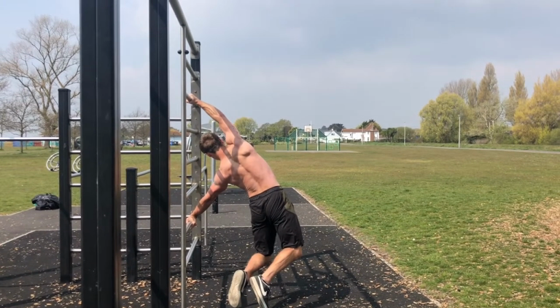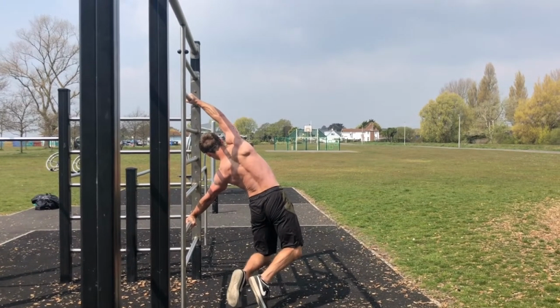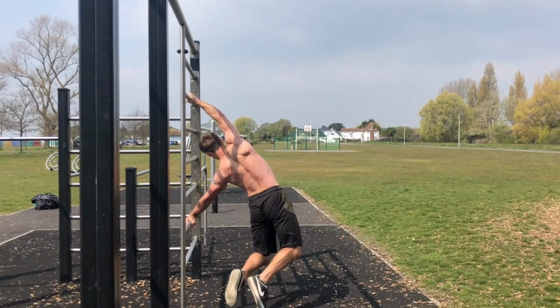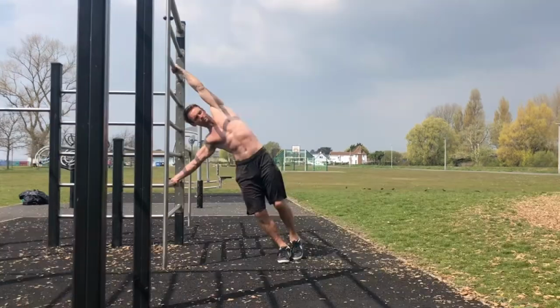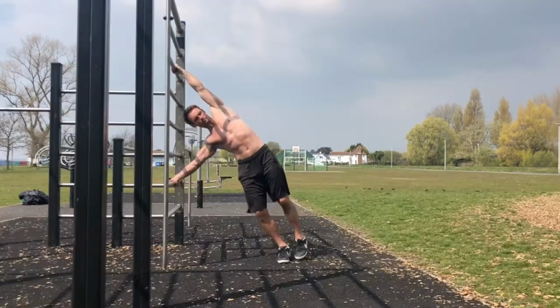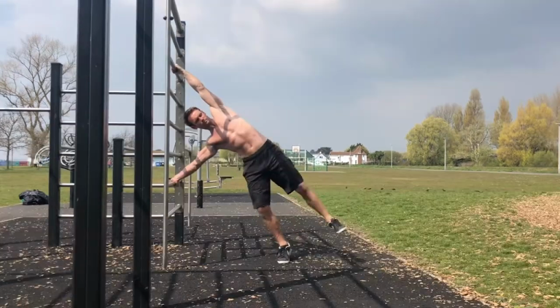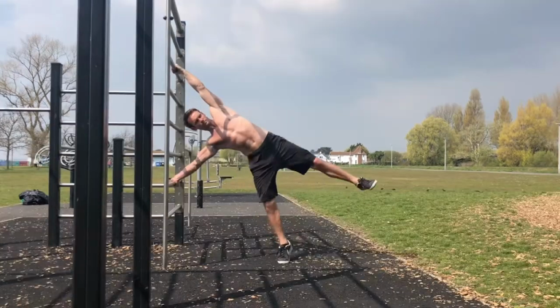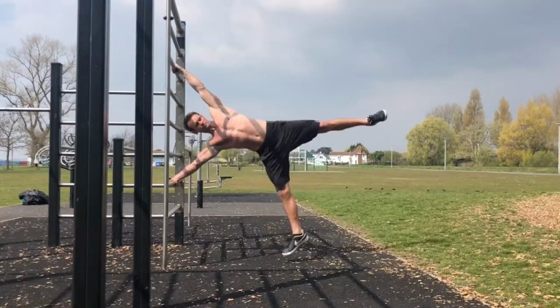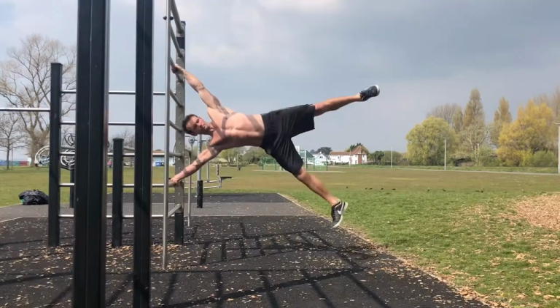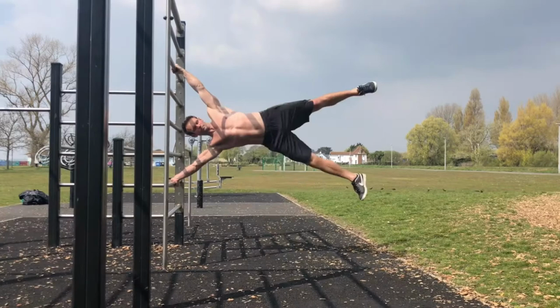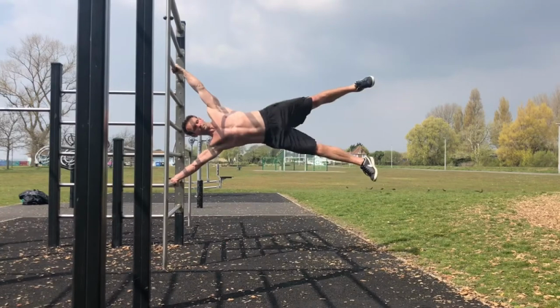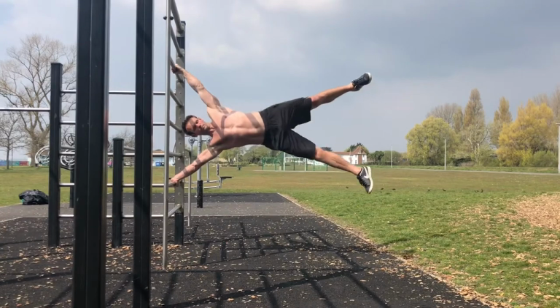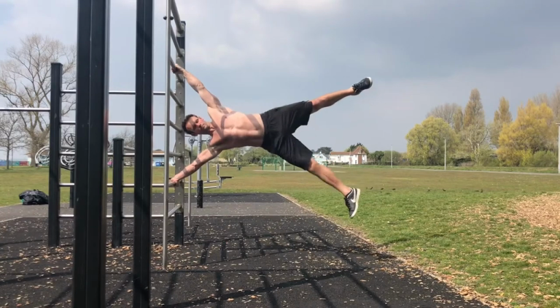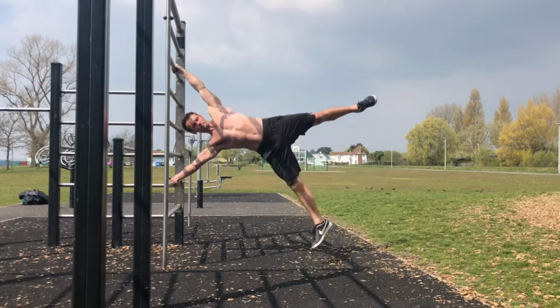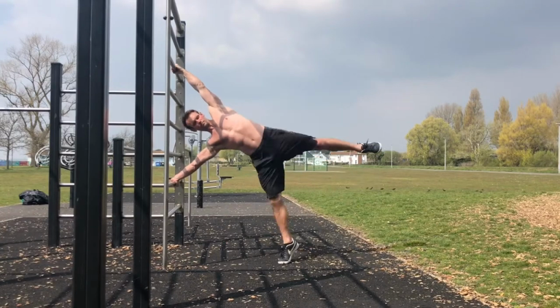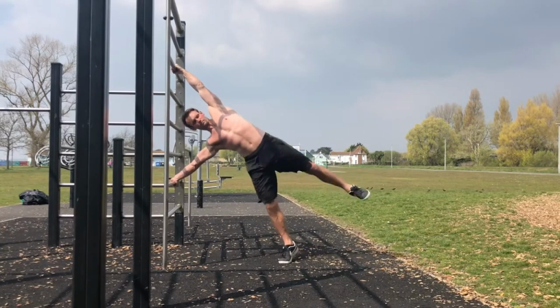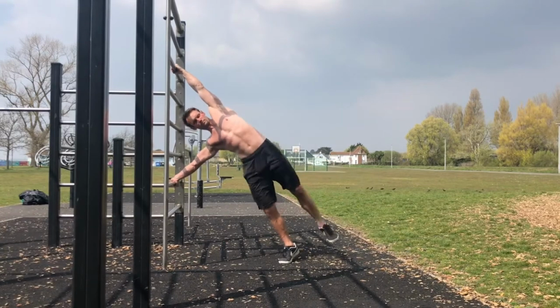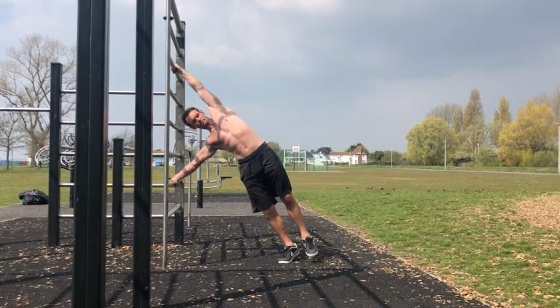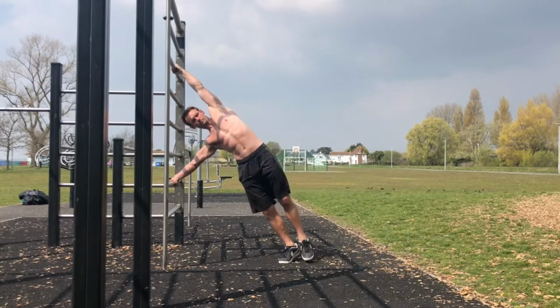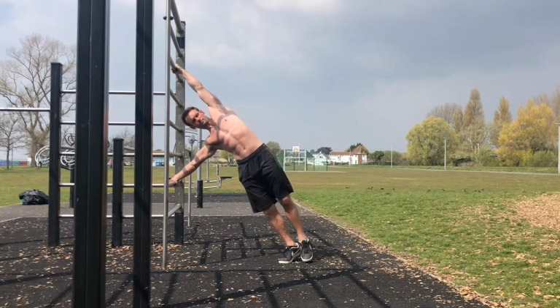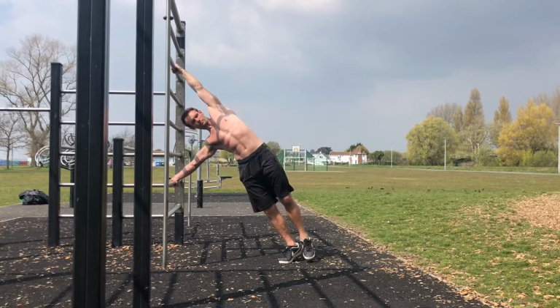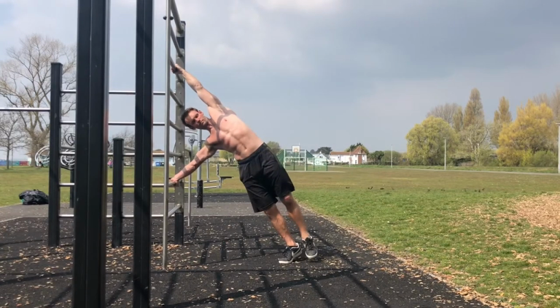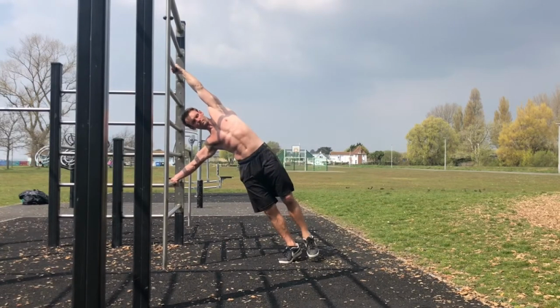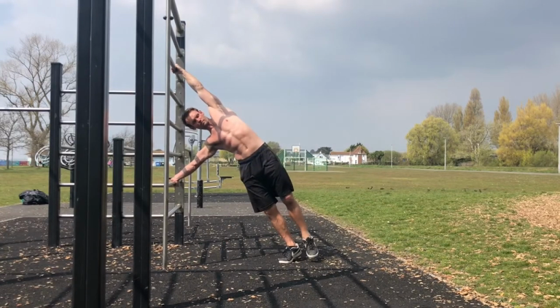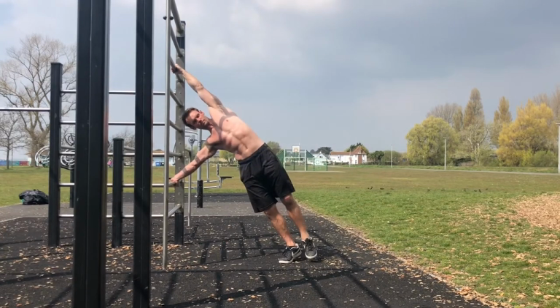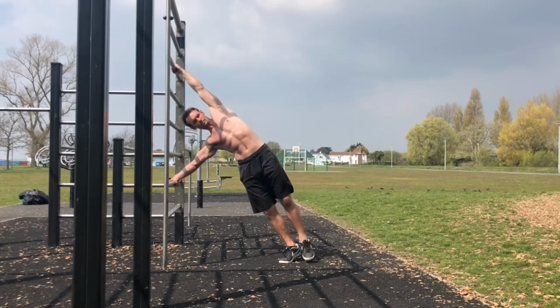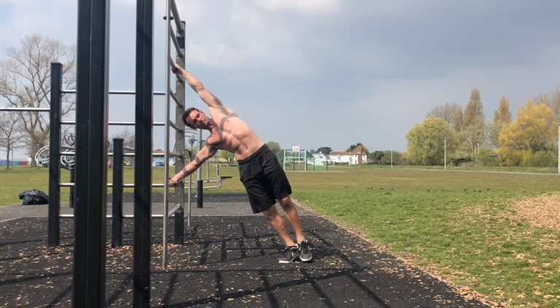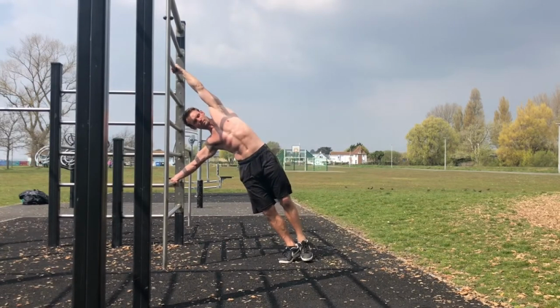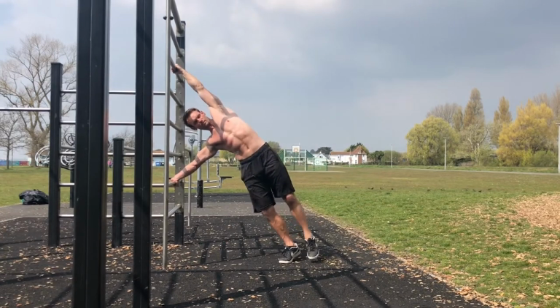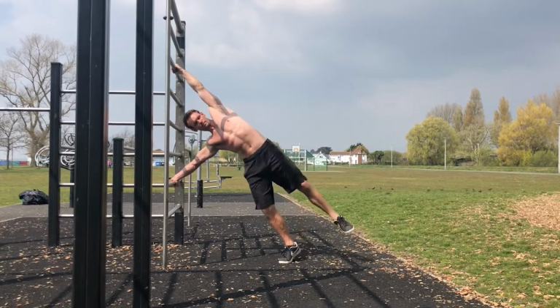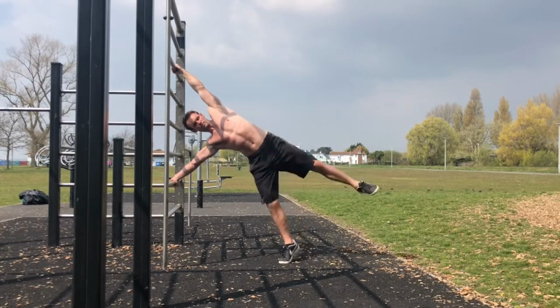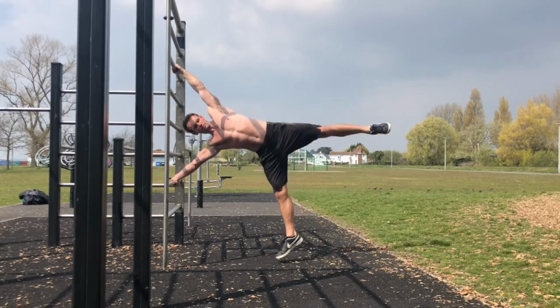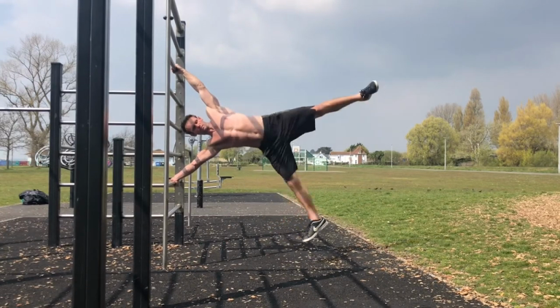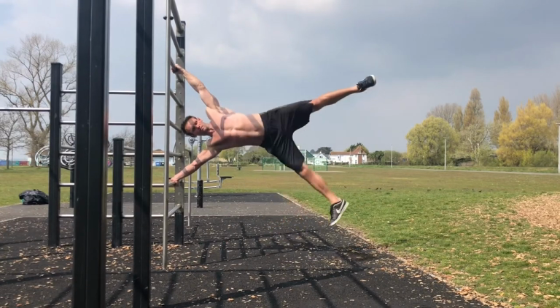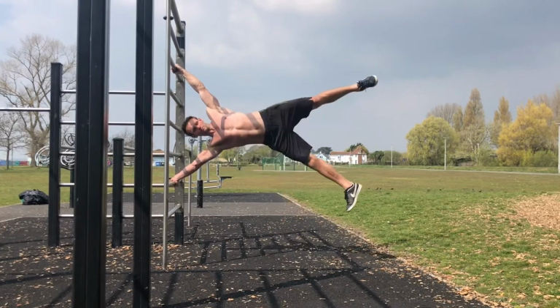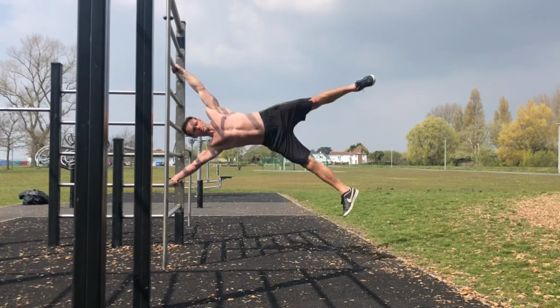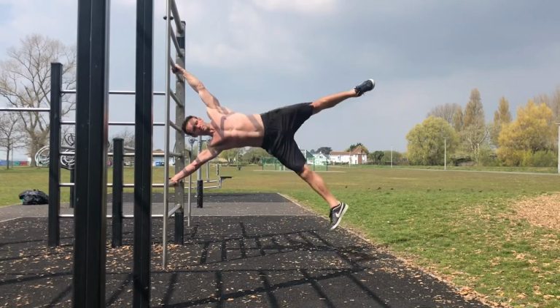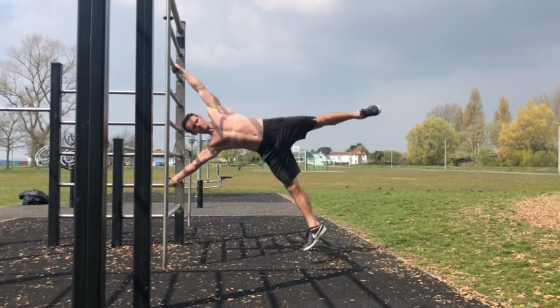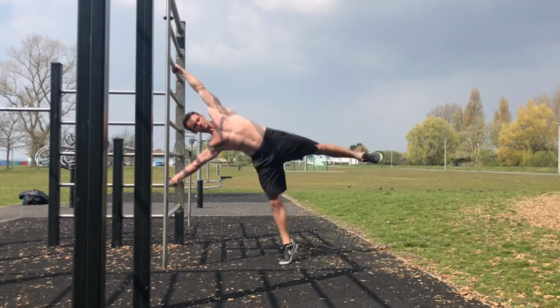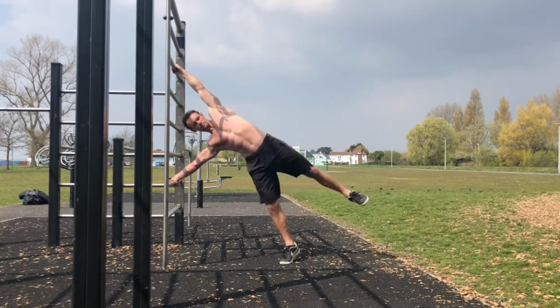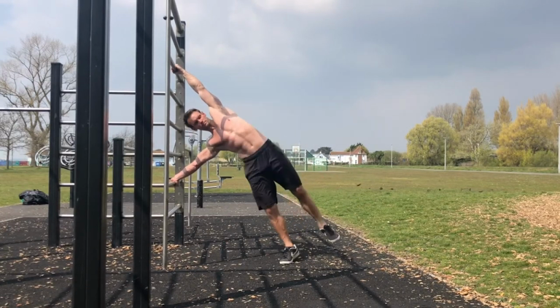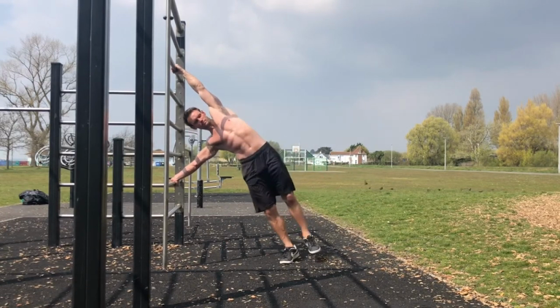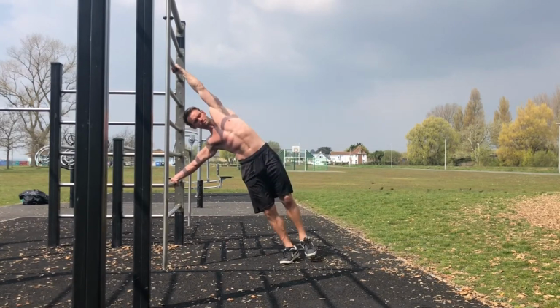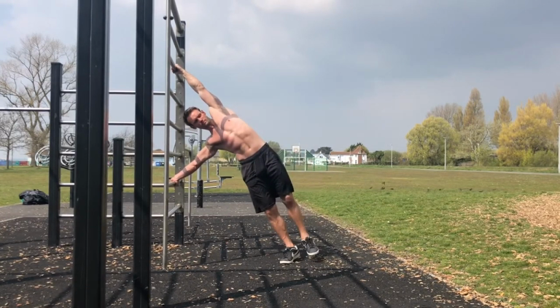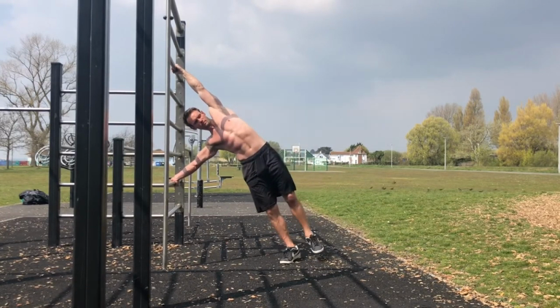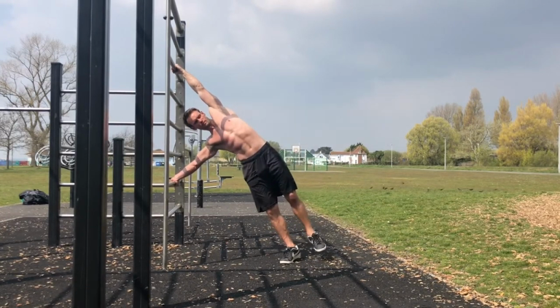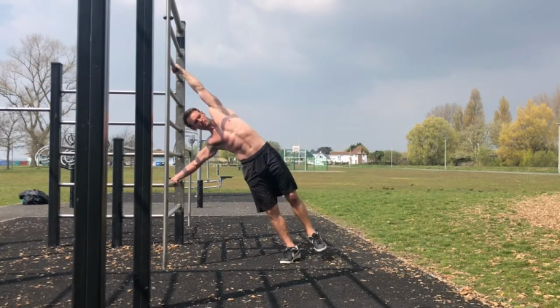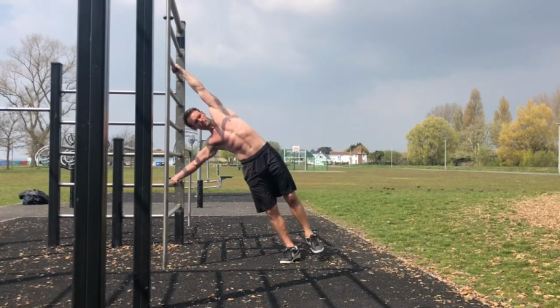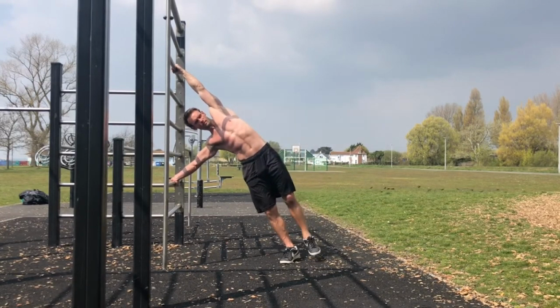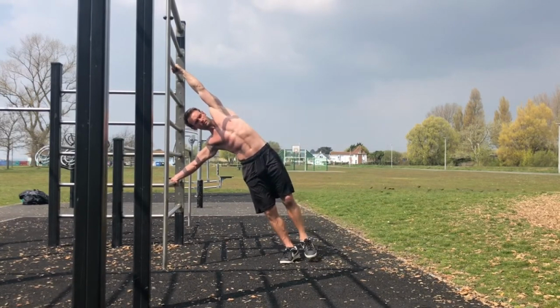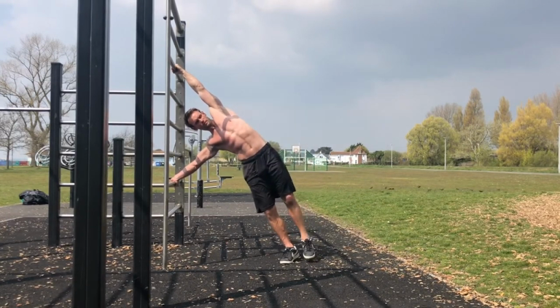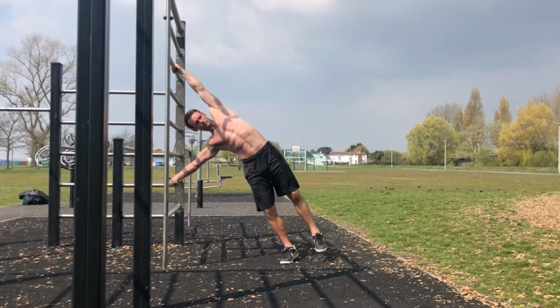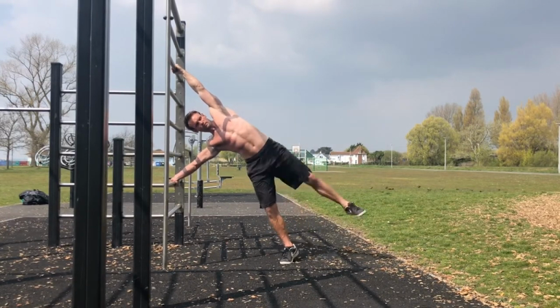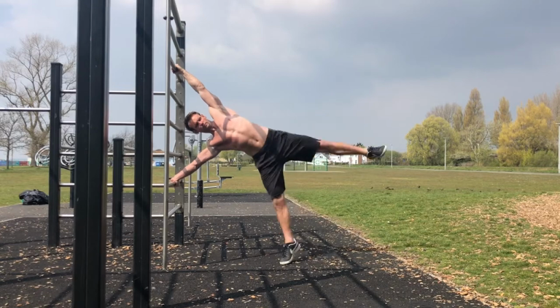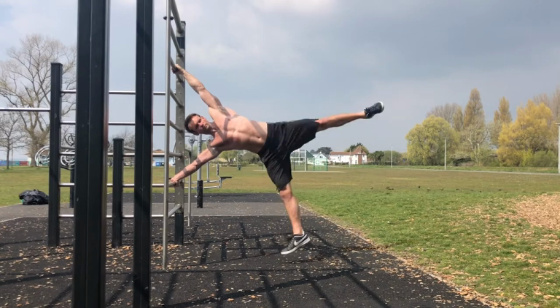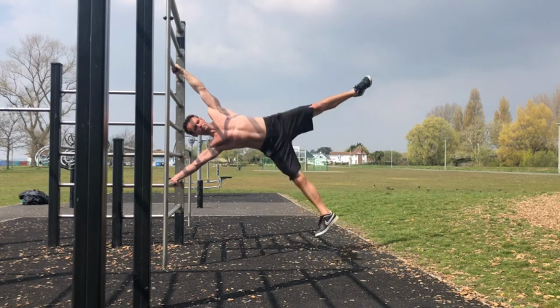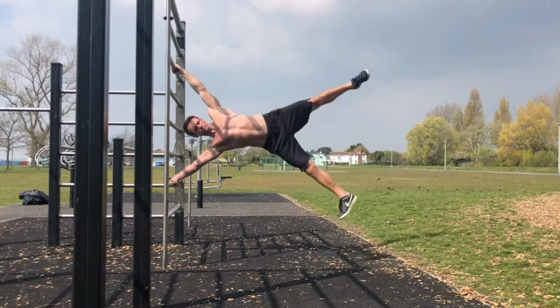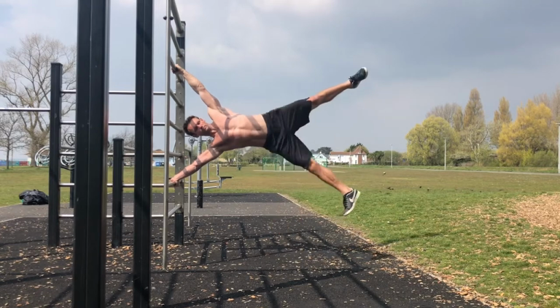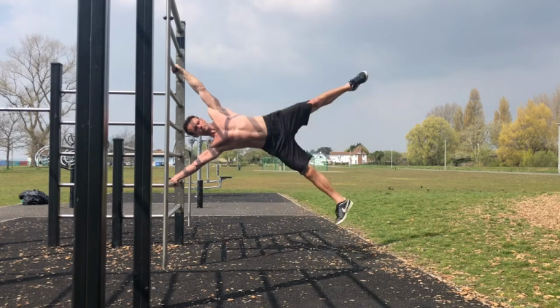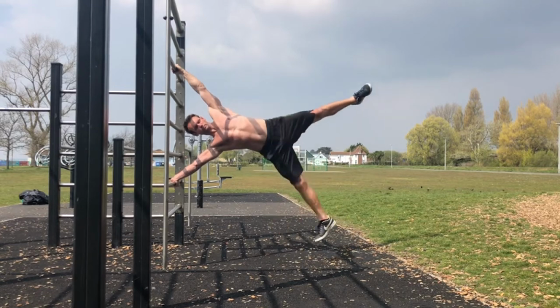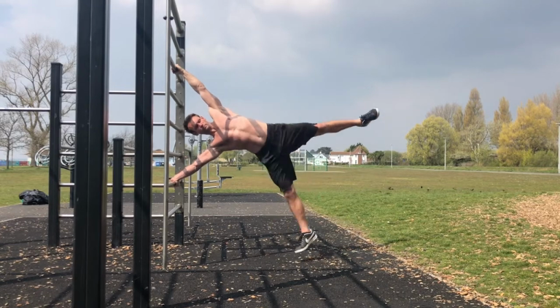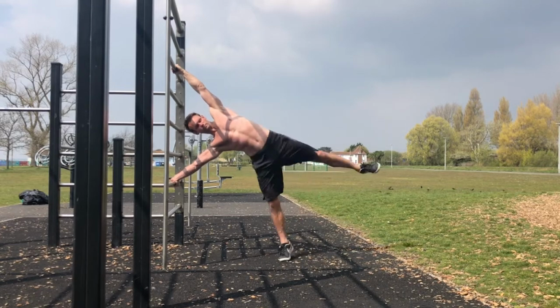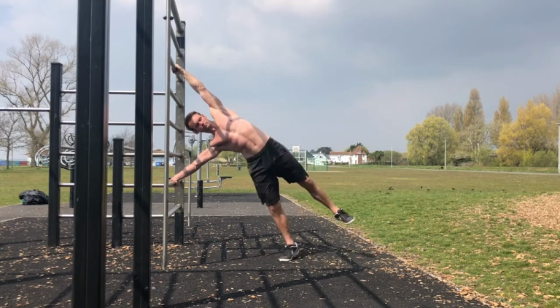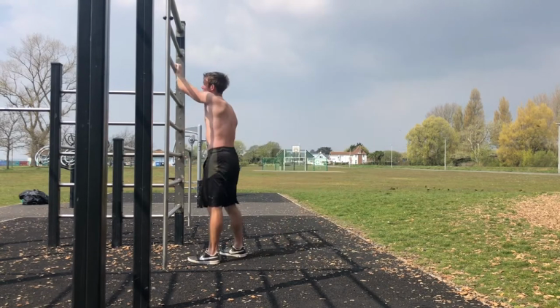We can use flag bounces to work on the top-side obliques, aiming to get the hip up towards the top shoulder.